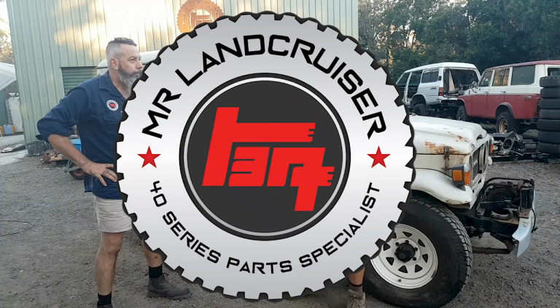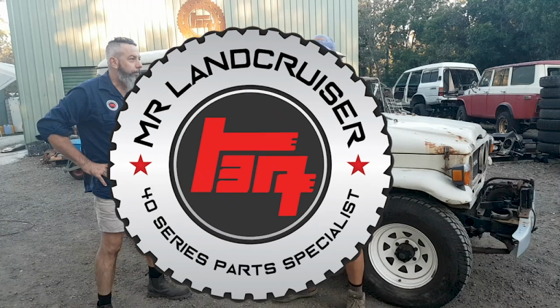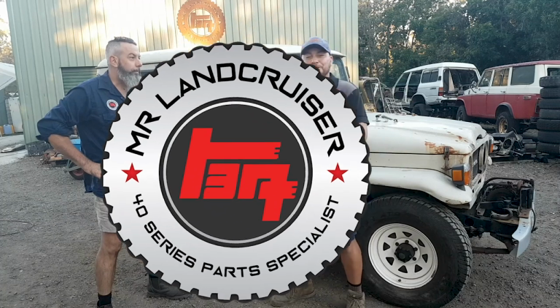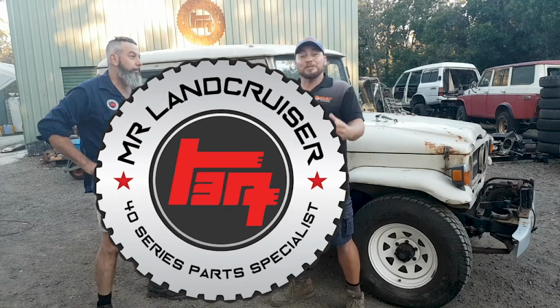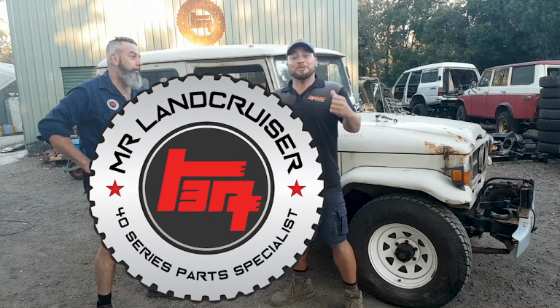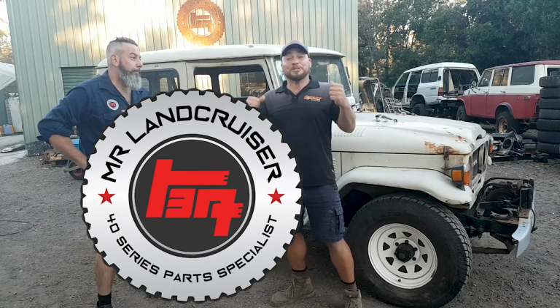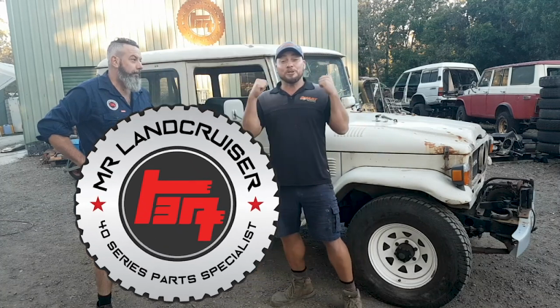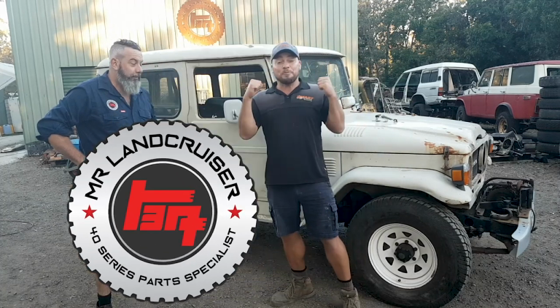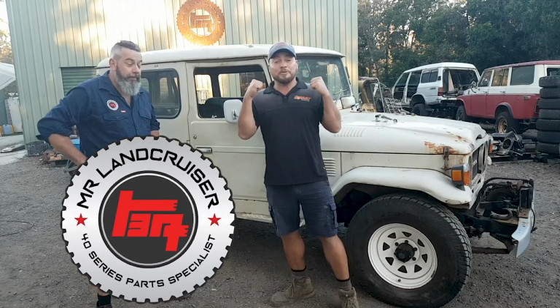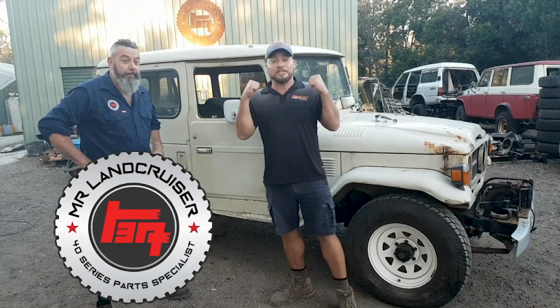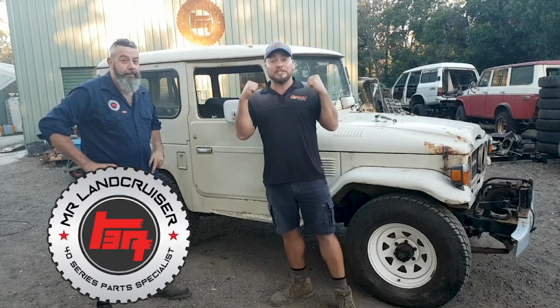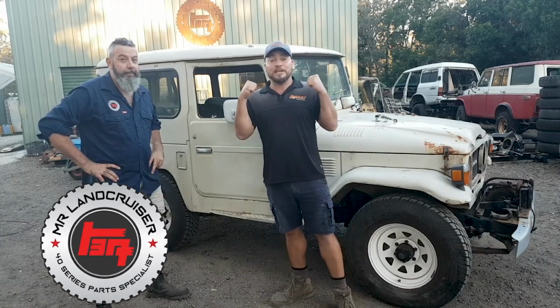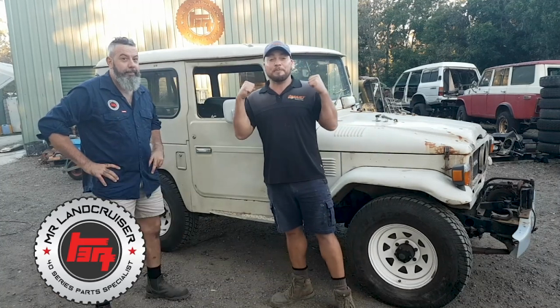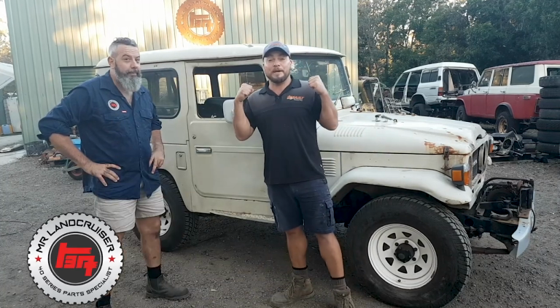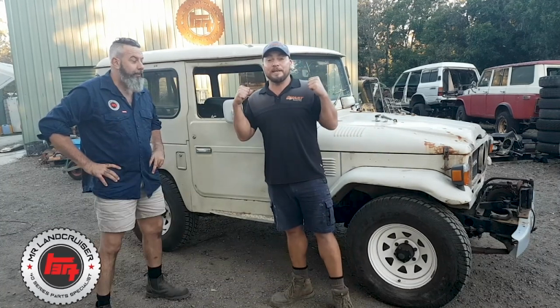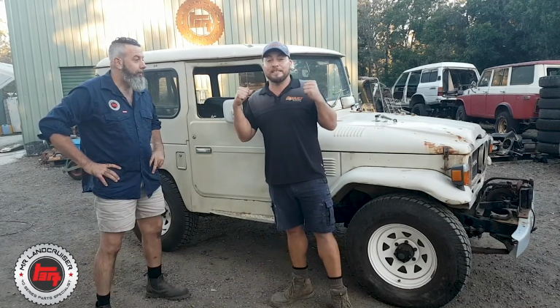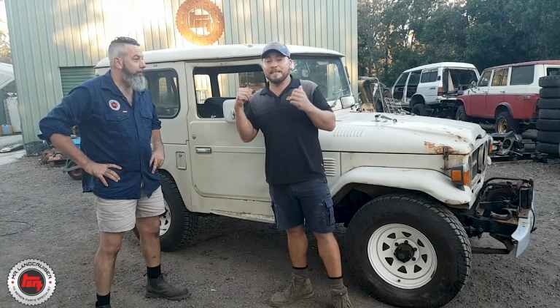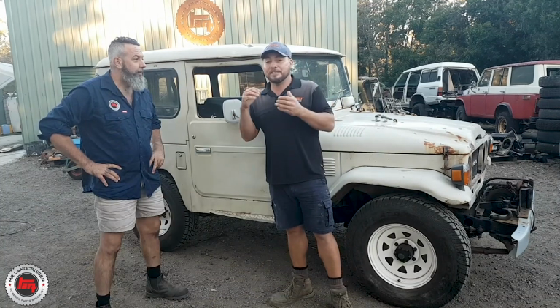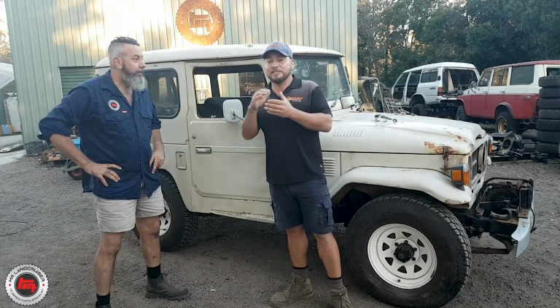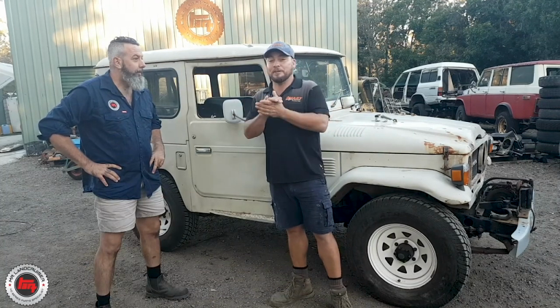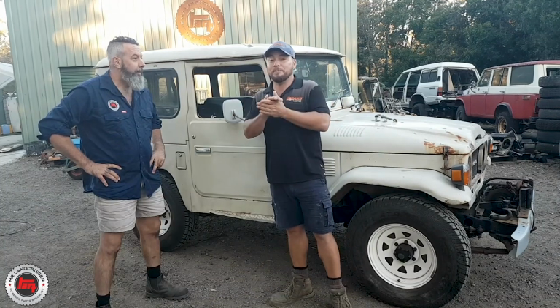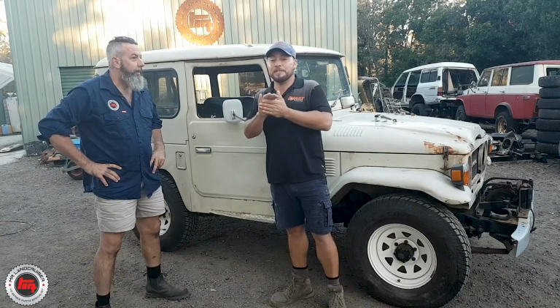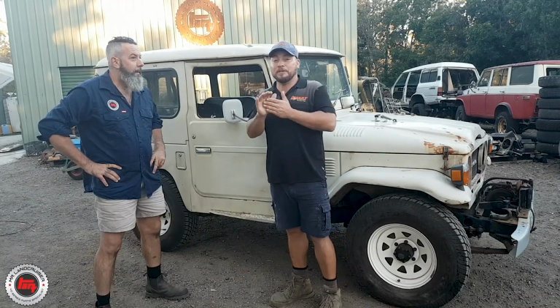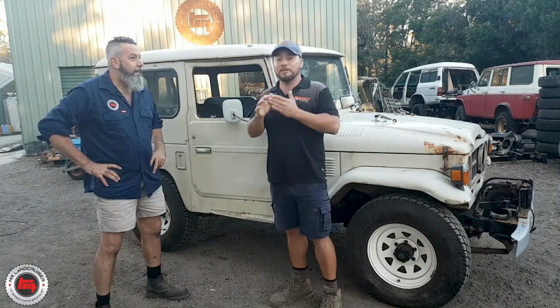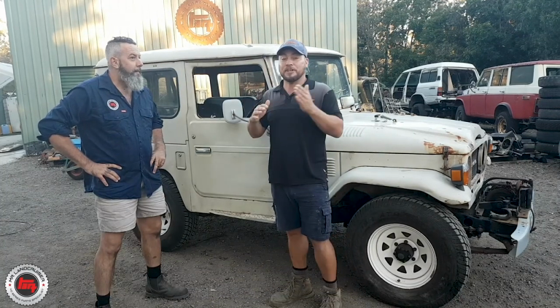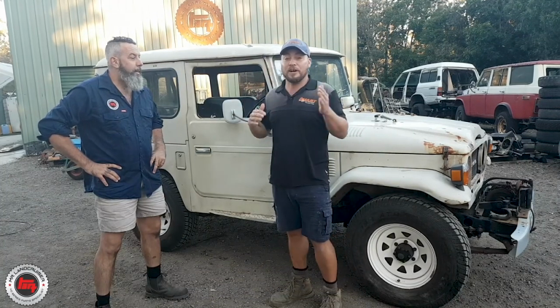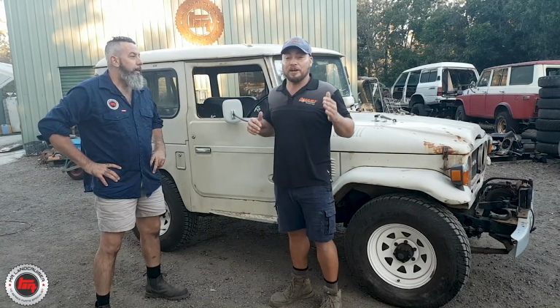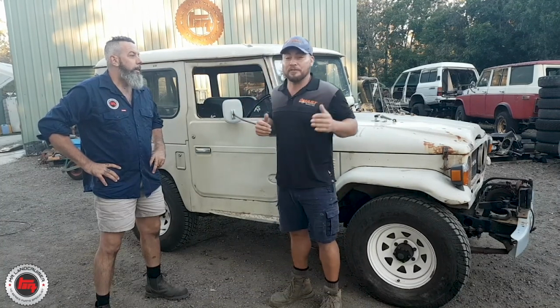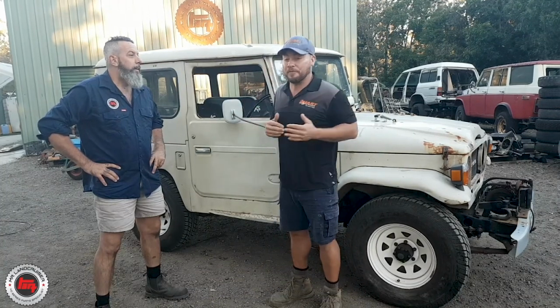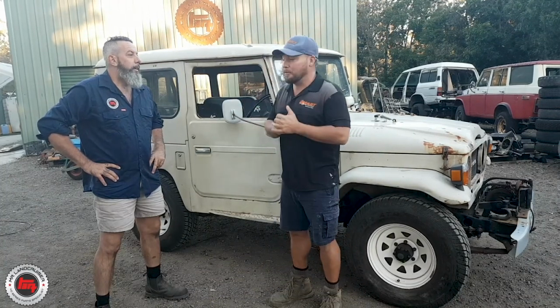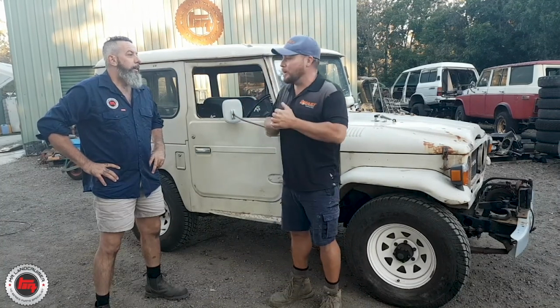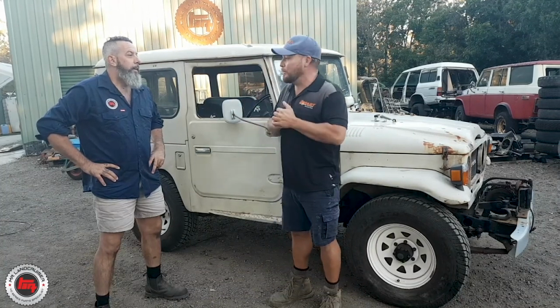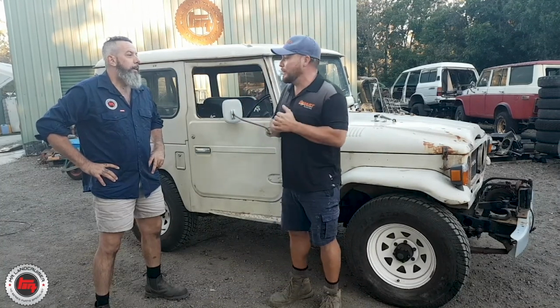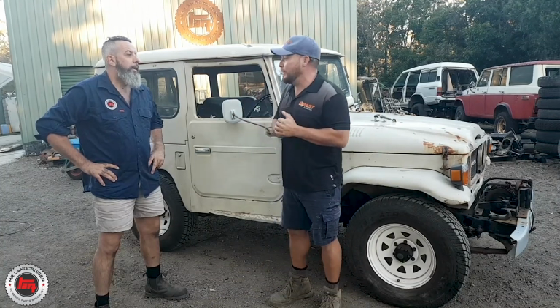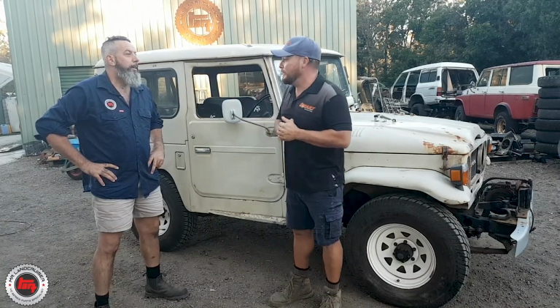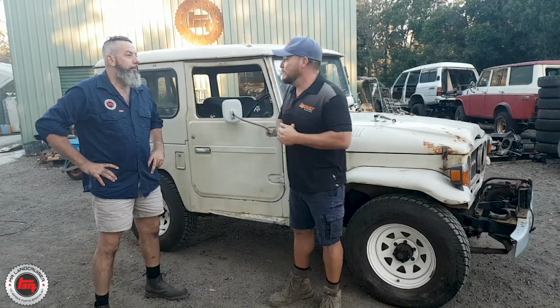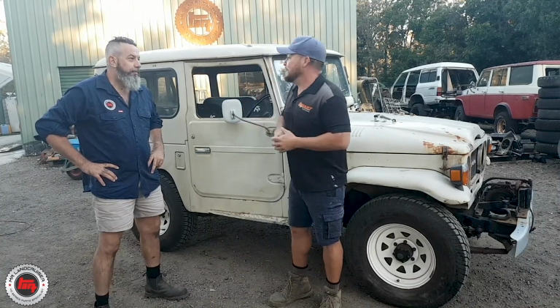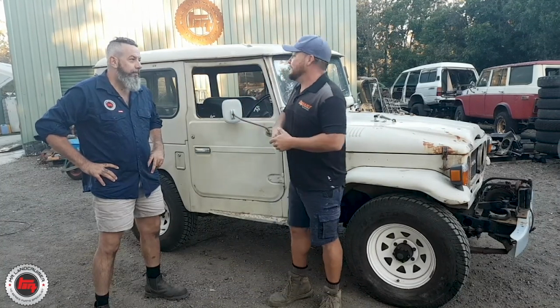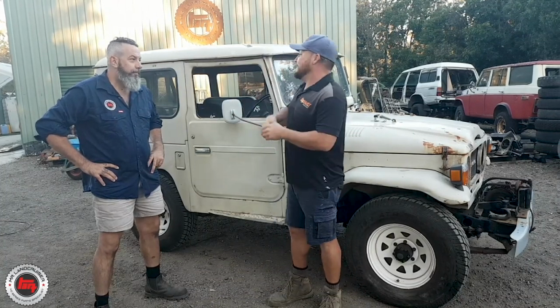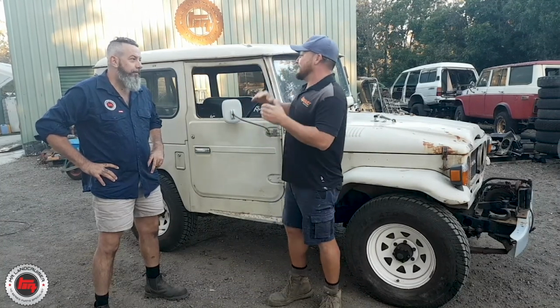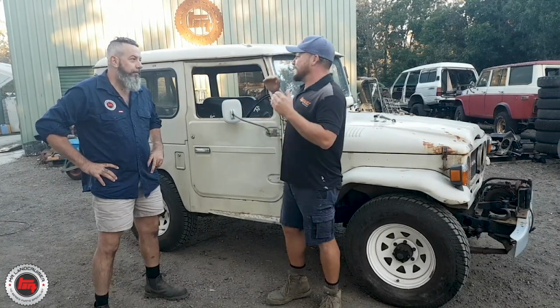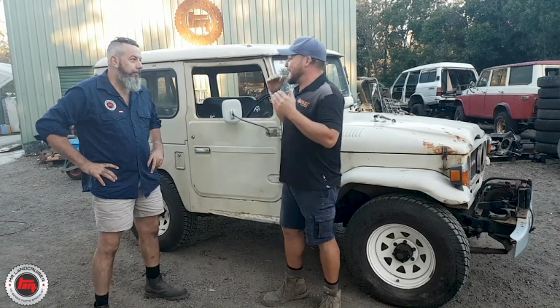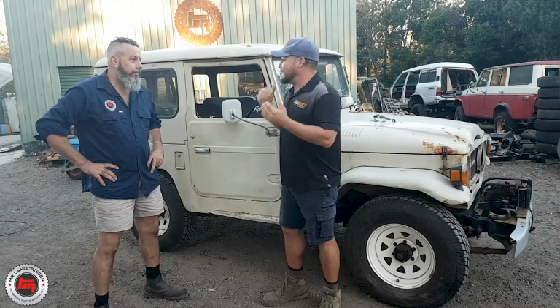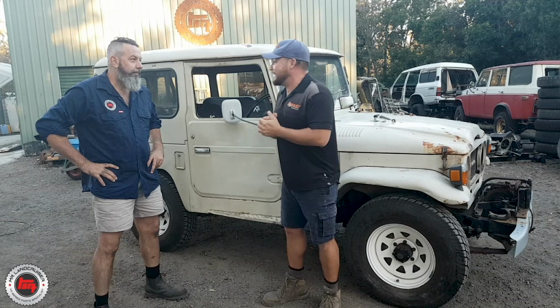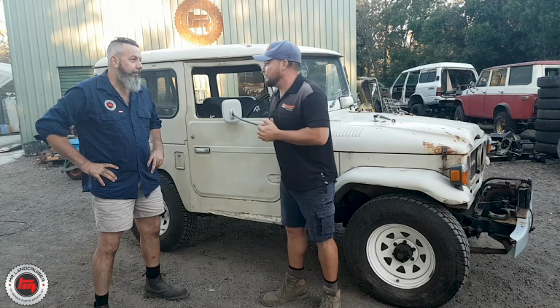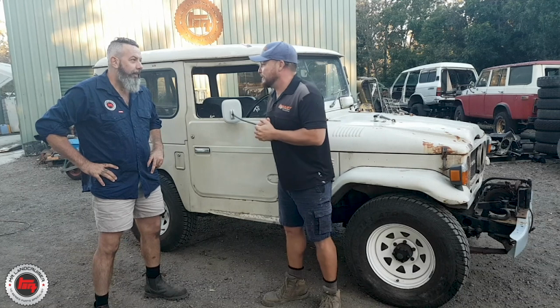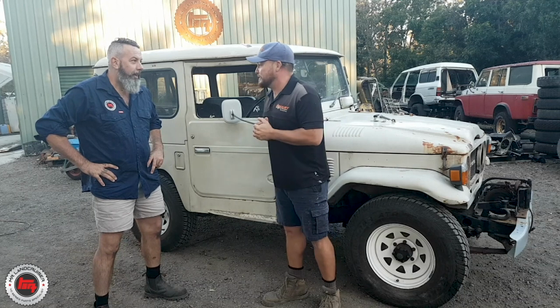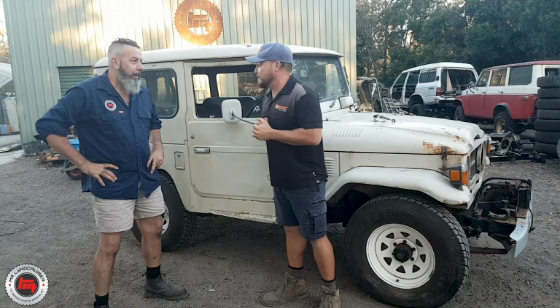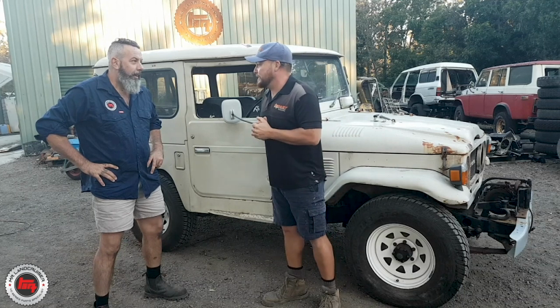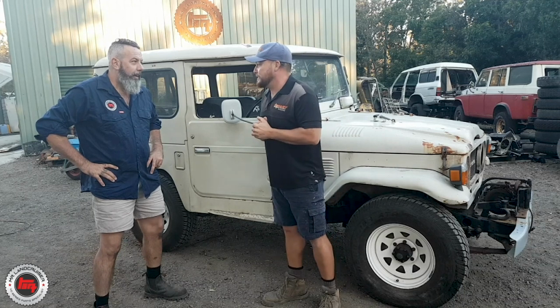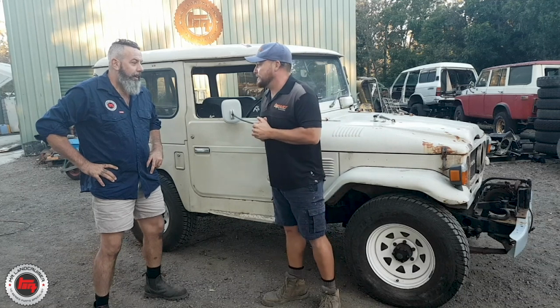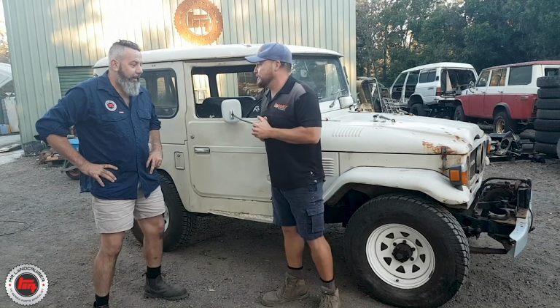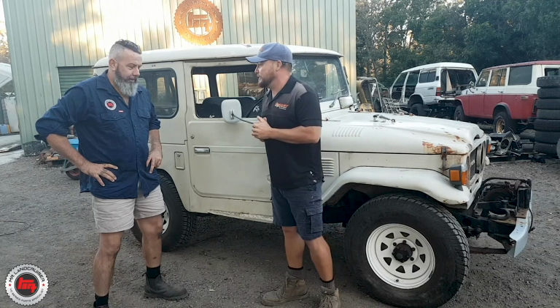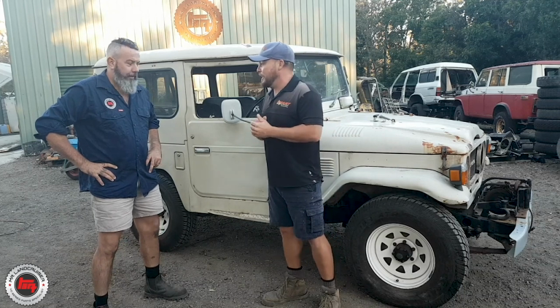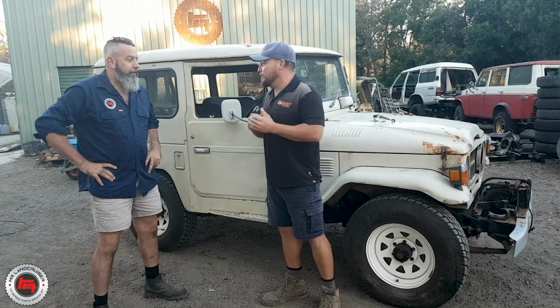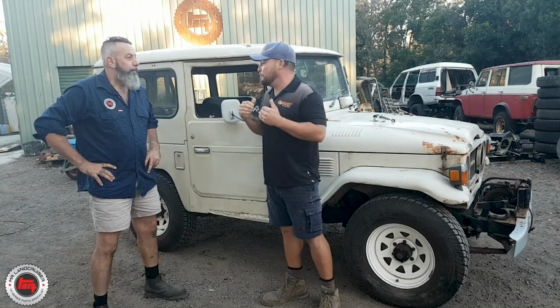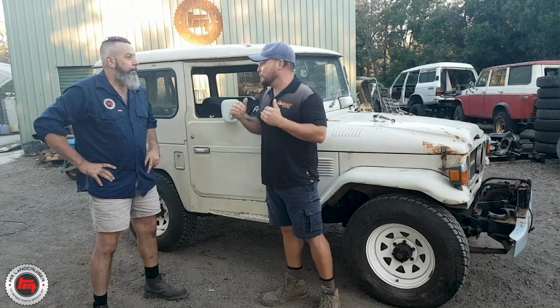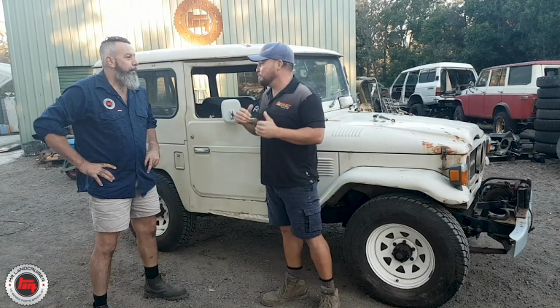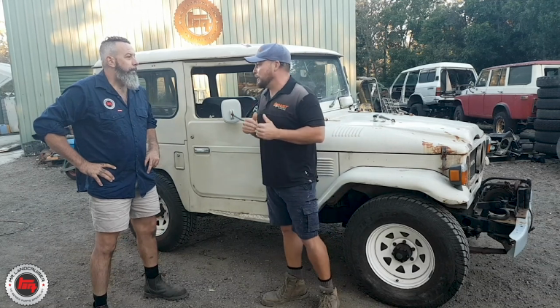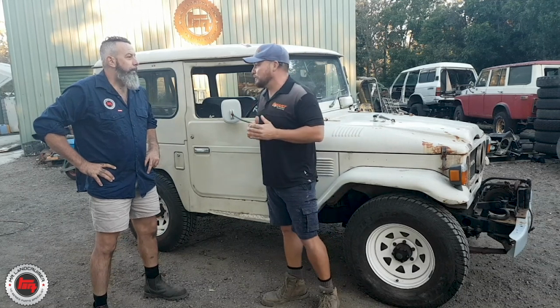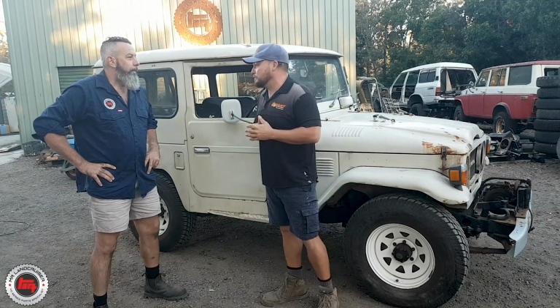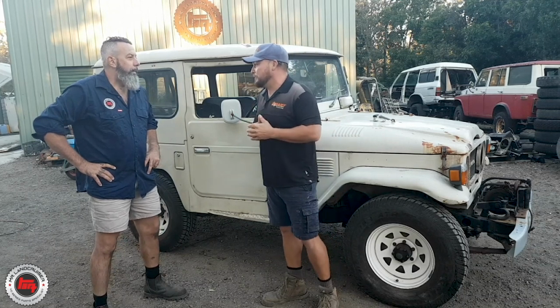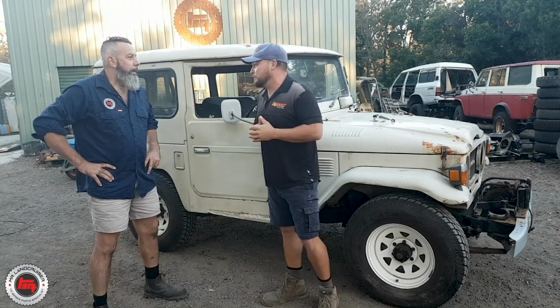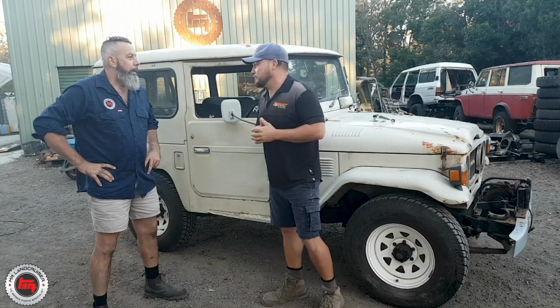I'm super excited about this next job. It's been on the cards for a while now. It's classic restoration, no modern bells and whistles.